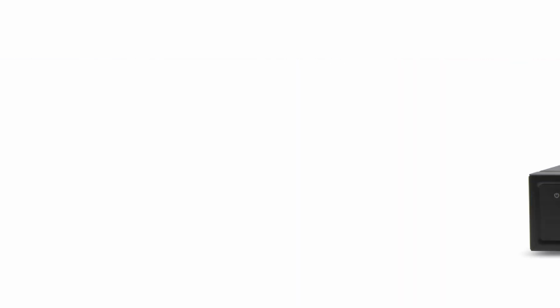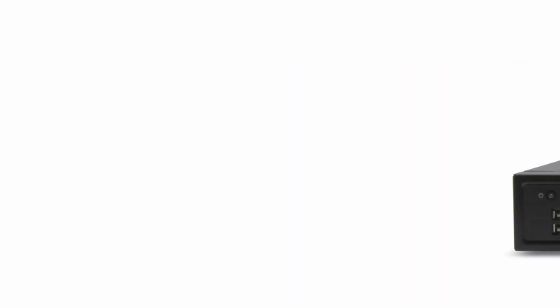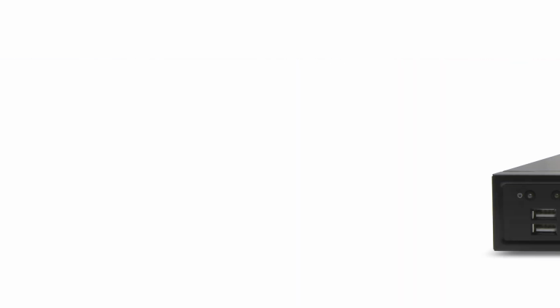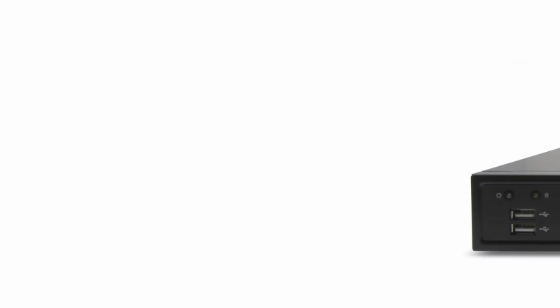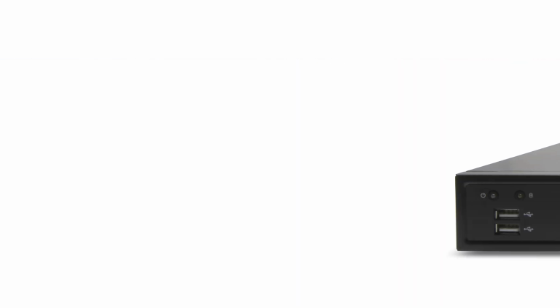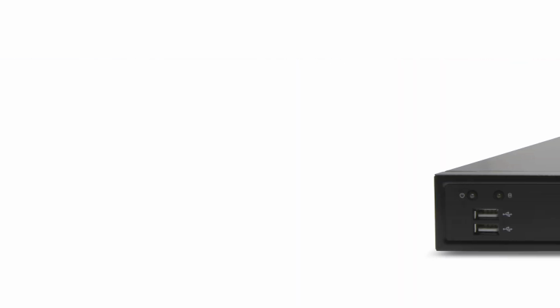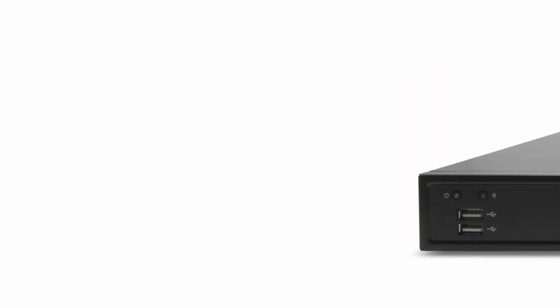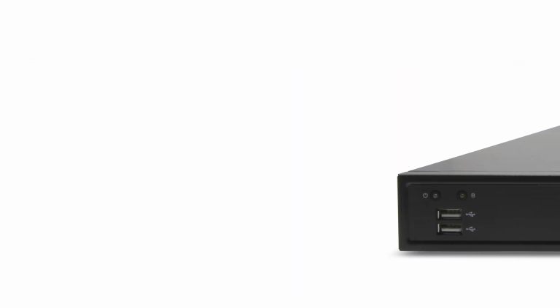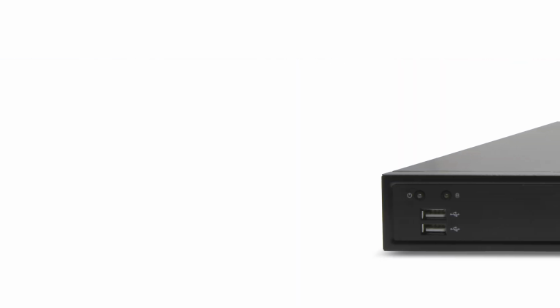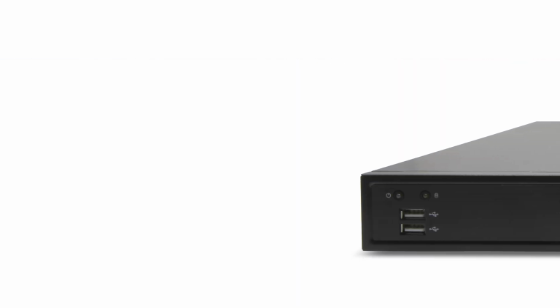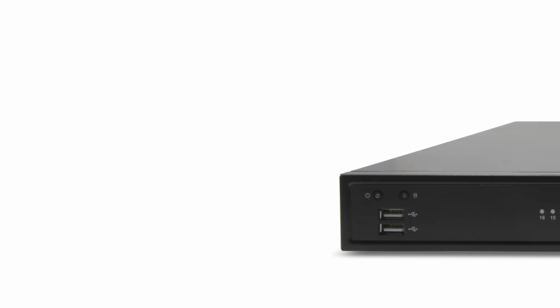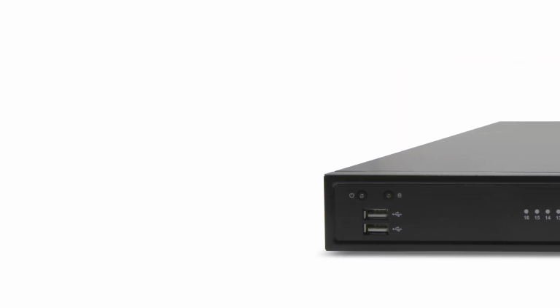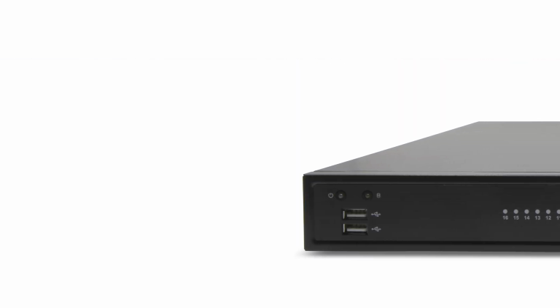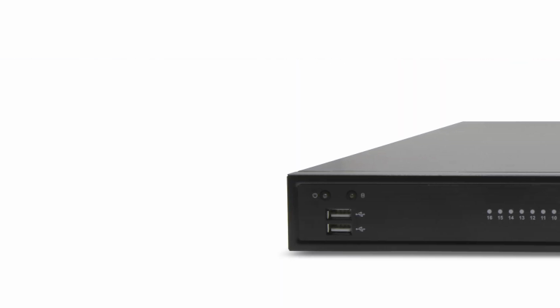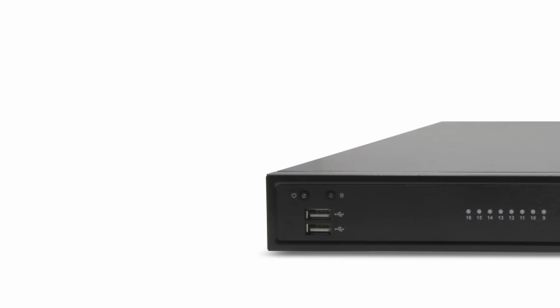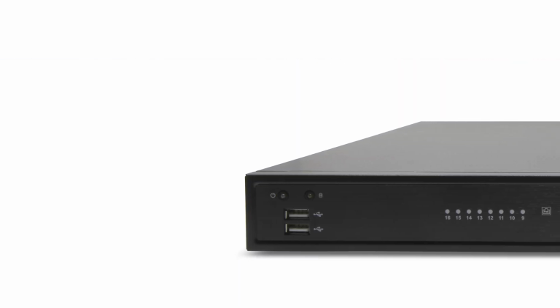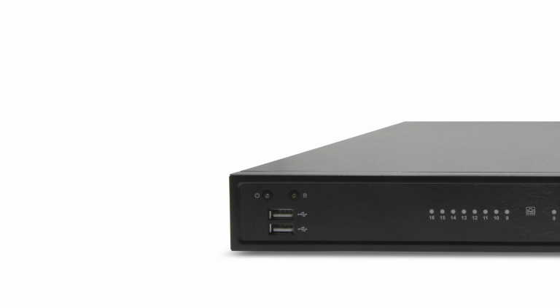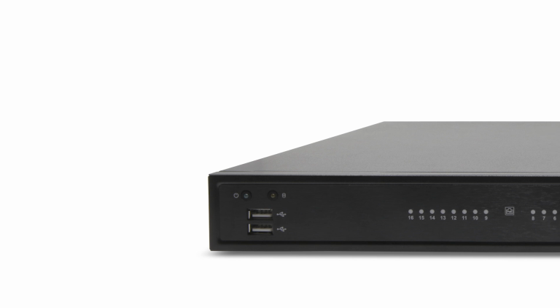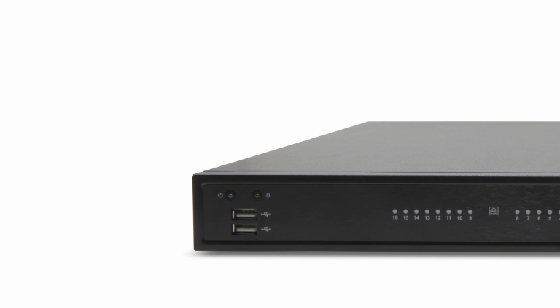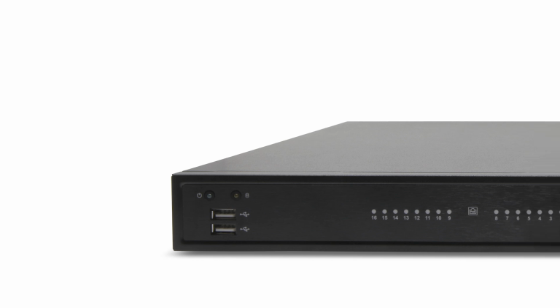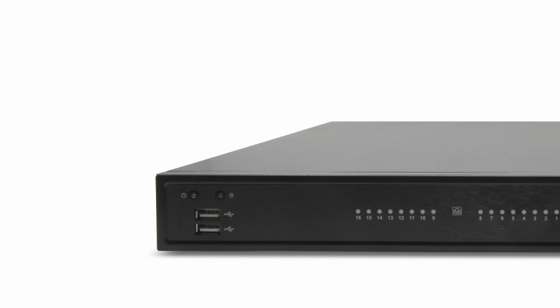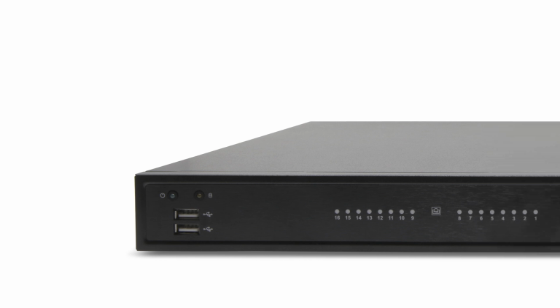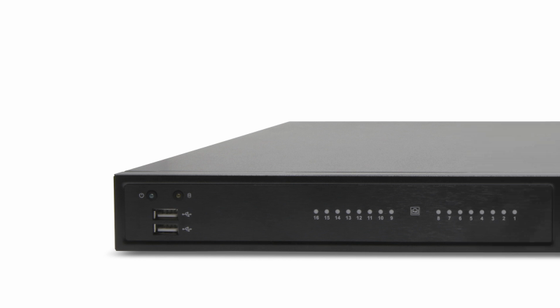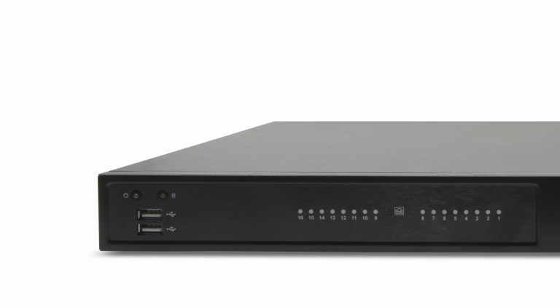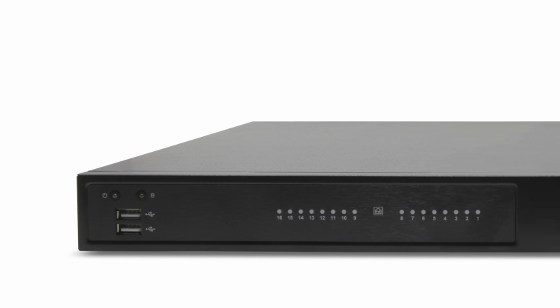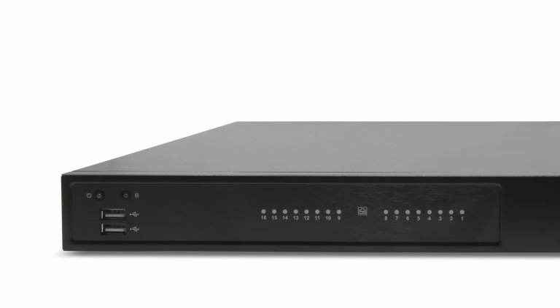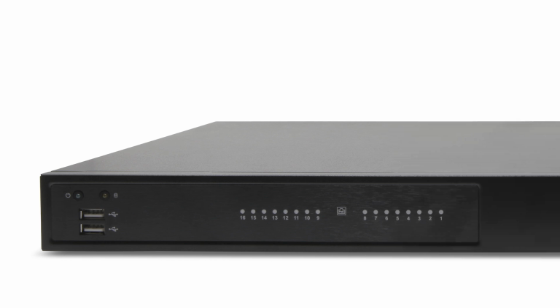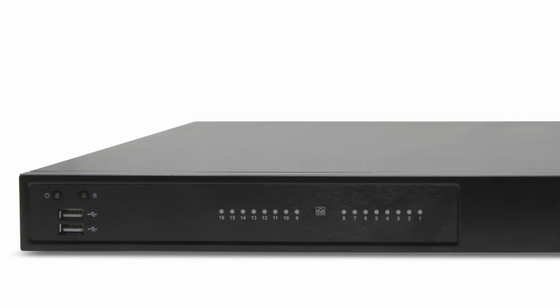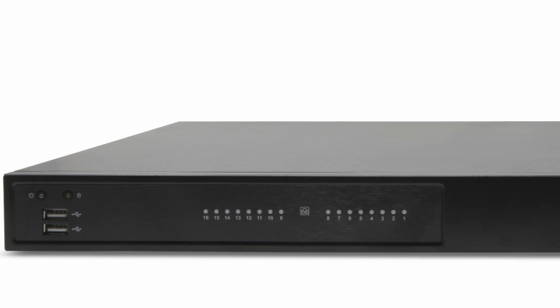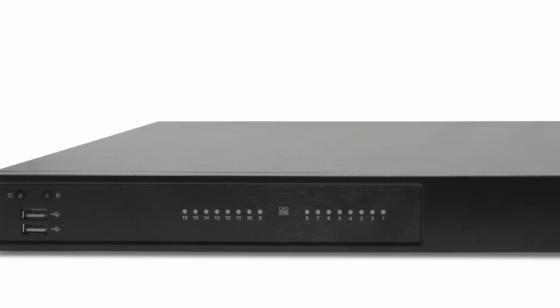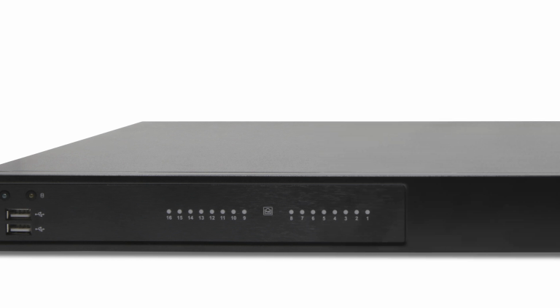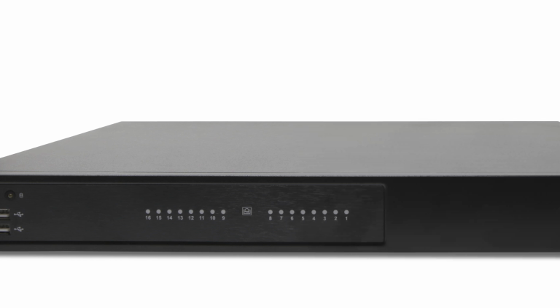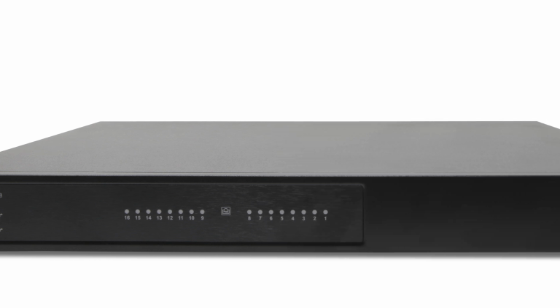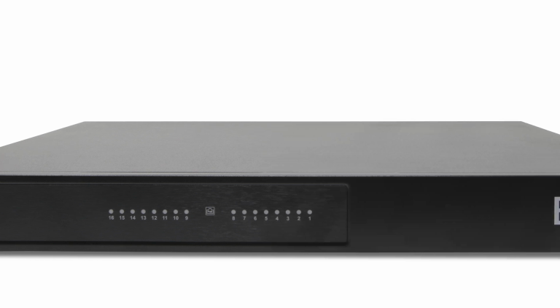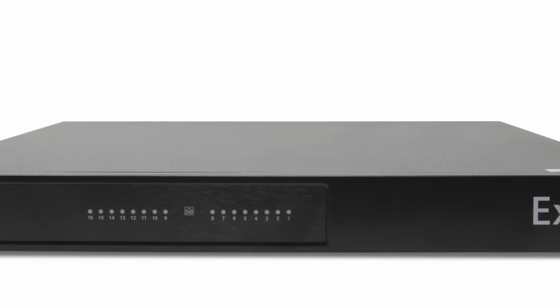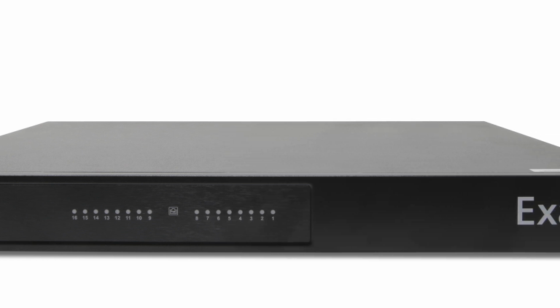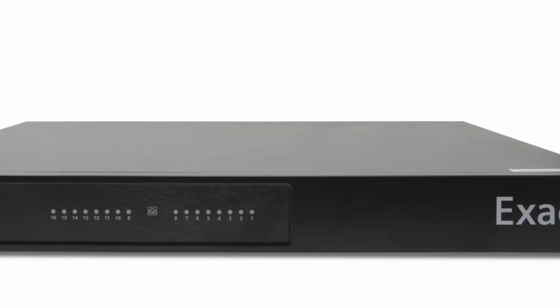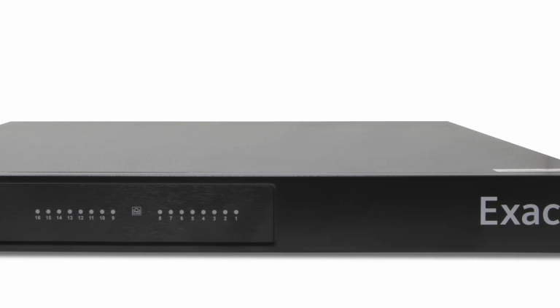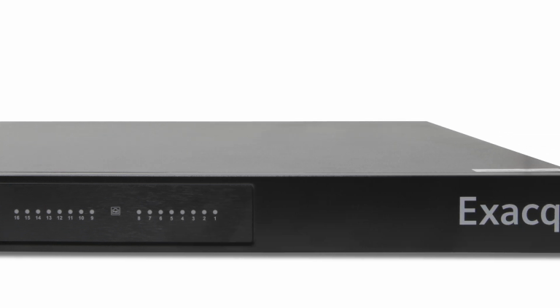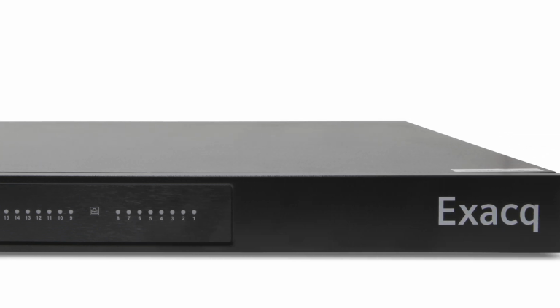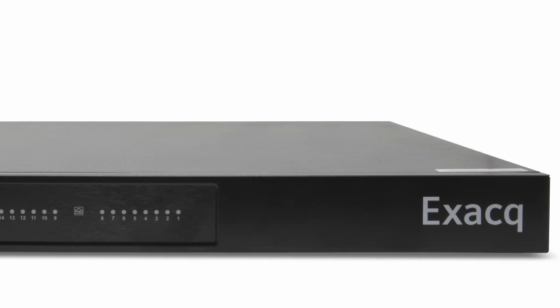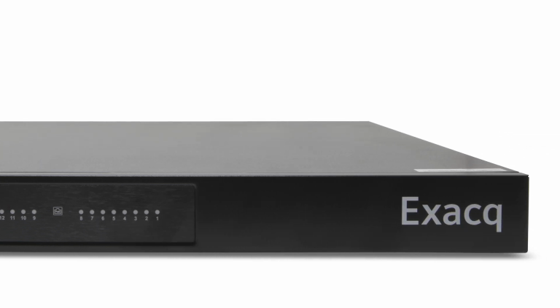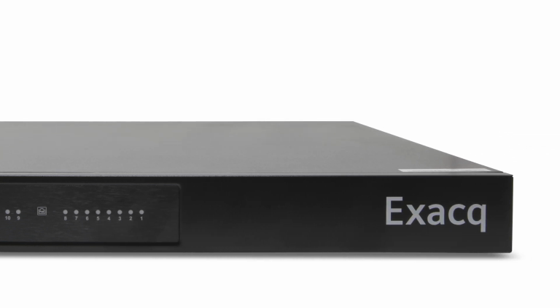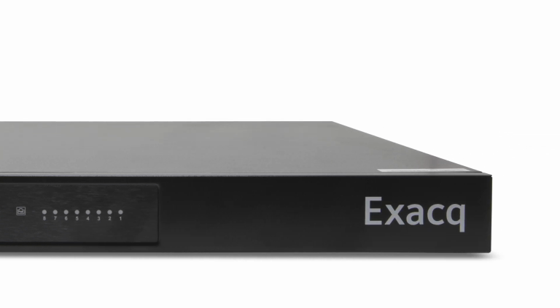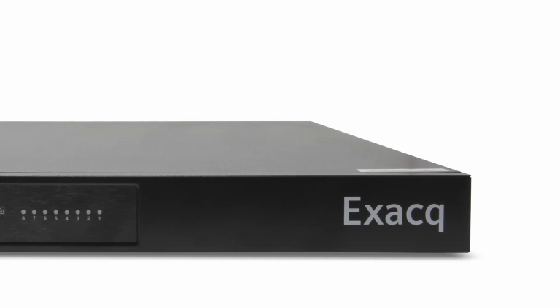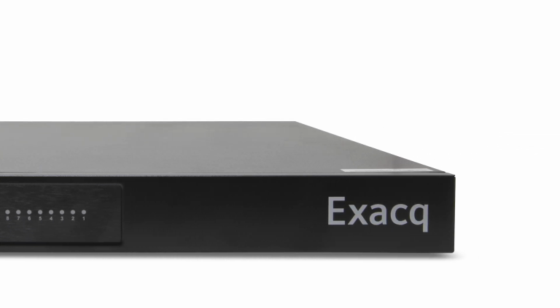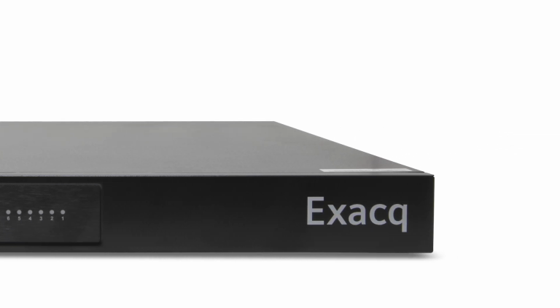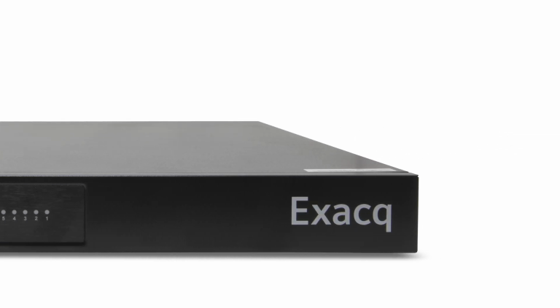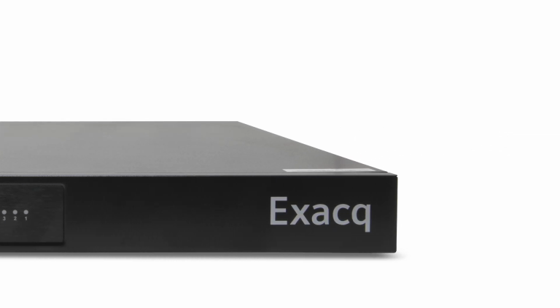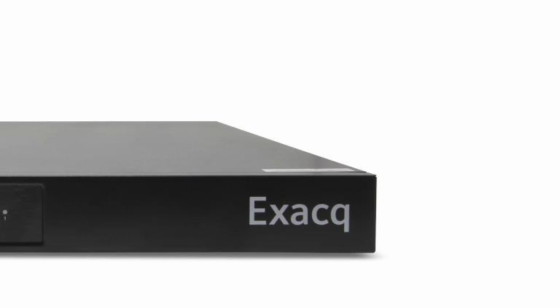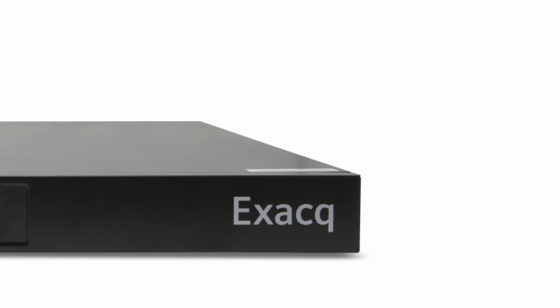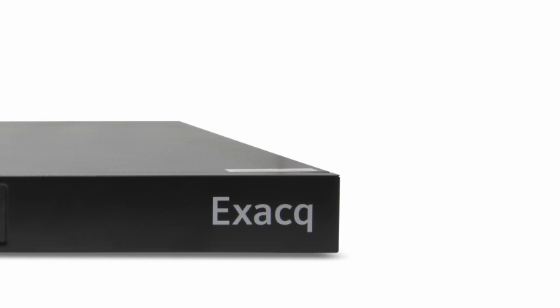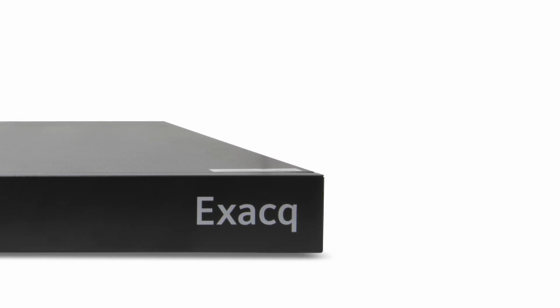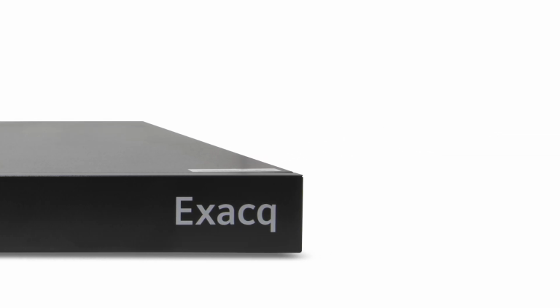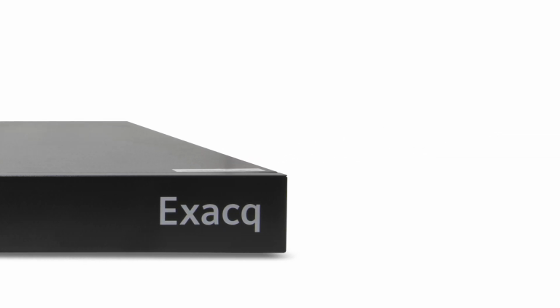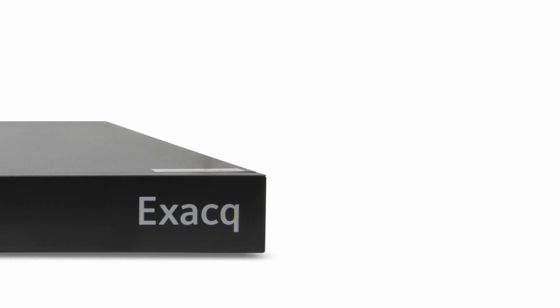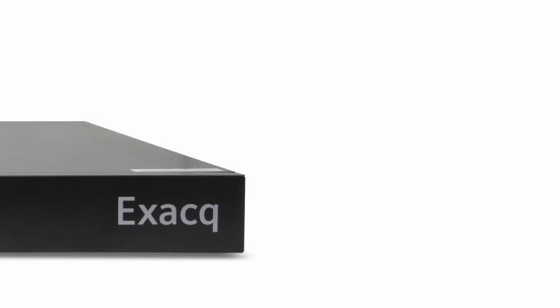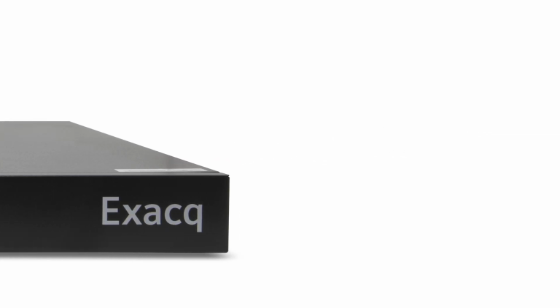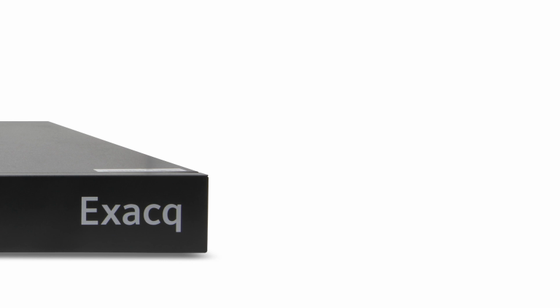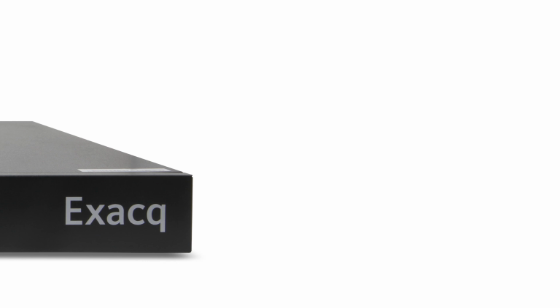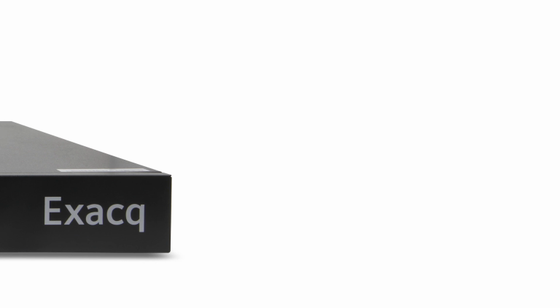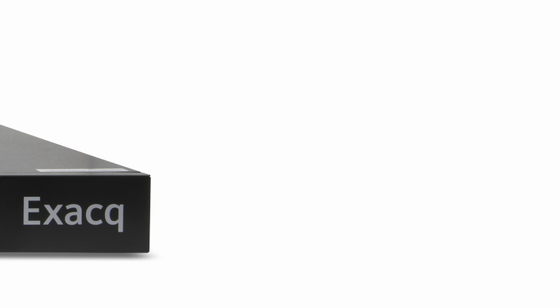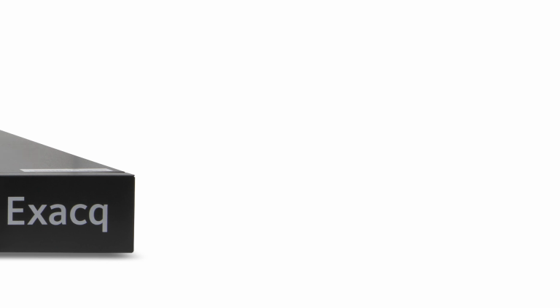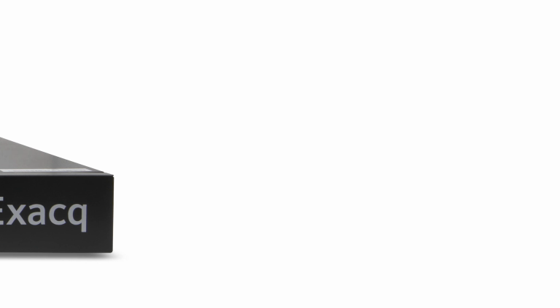The G-Series PoE NVRs provide affordable ExactVision recorders with built-in Power over Ethernet capability.